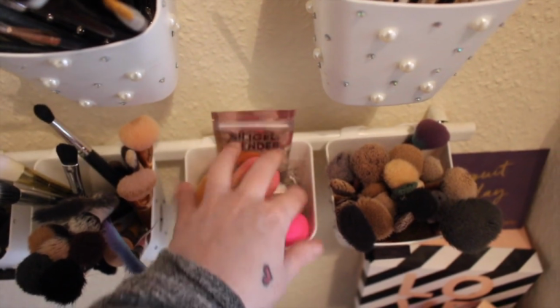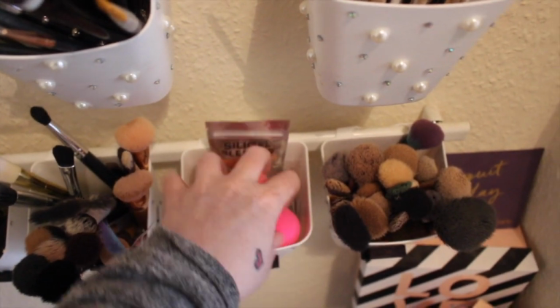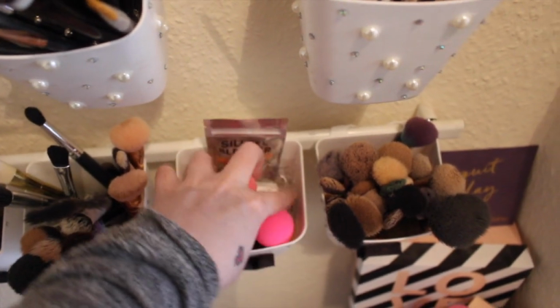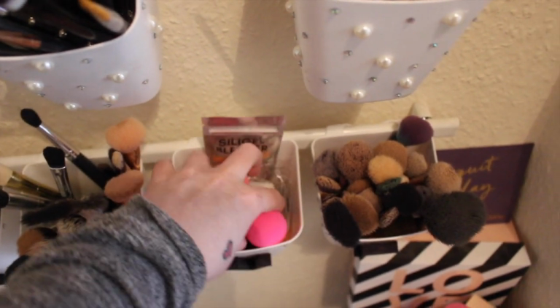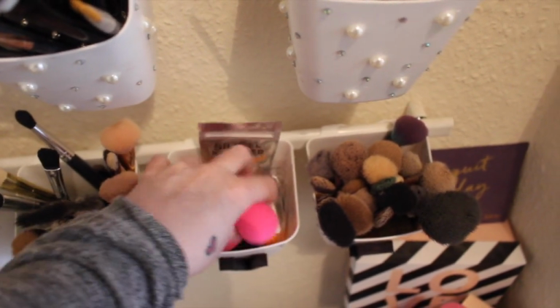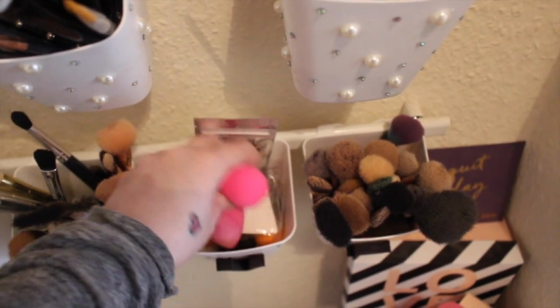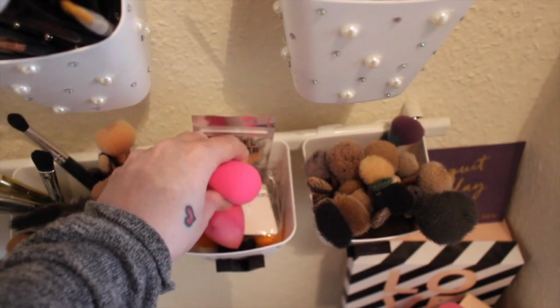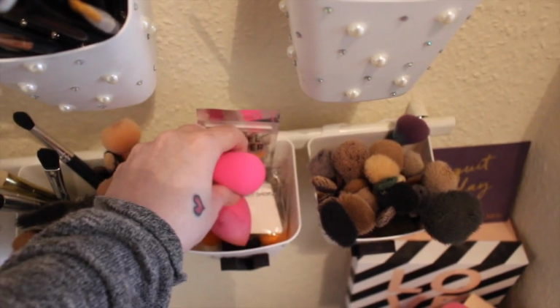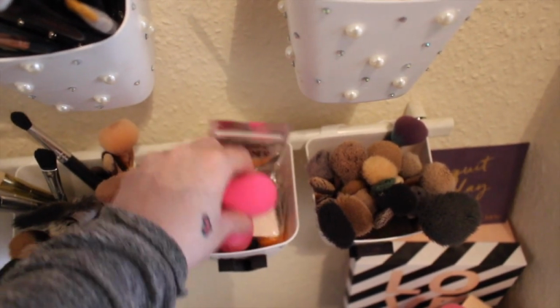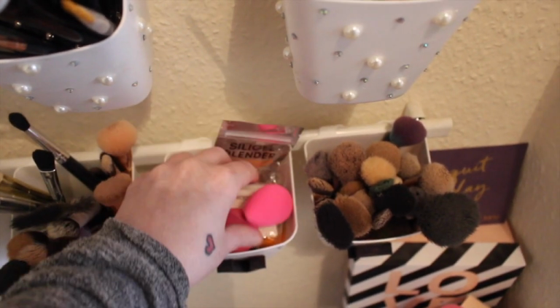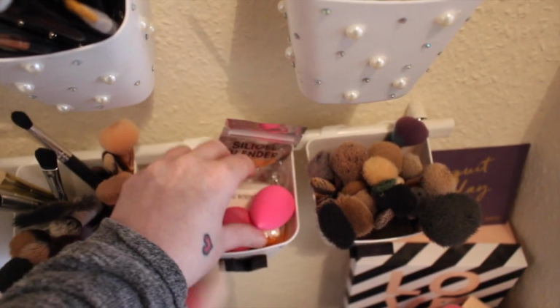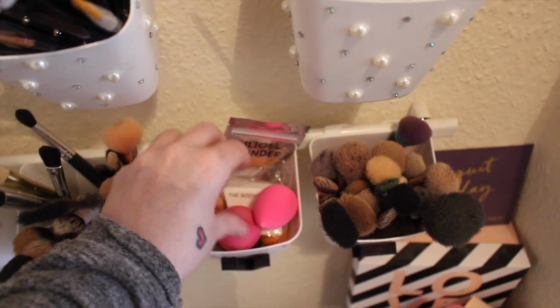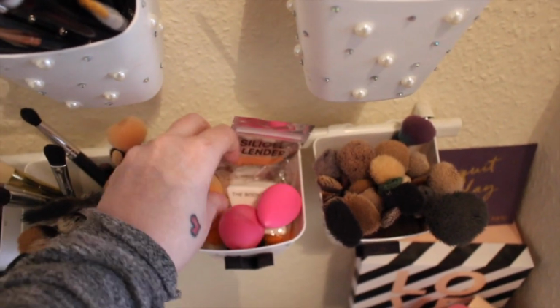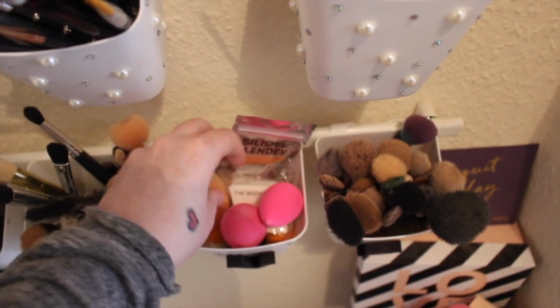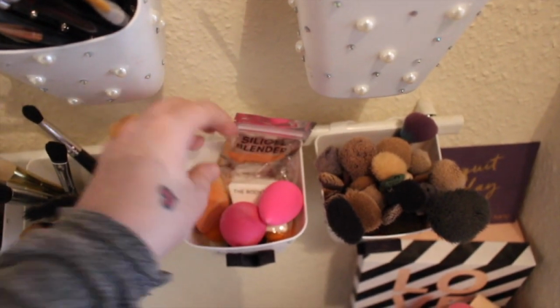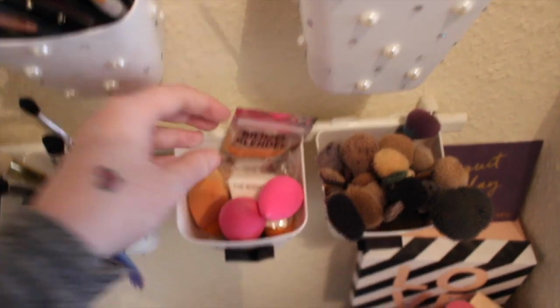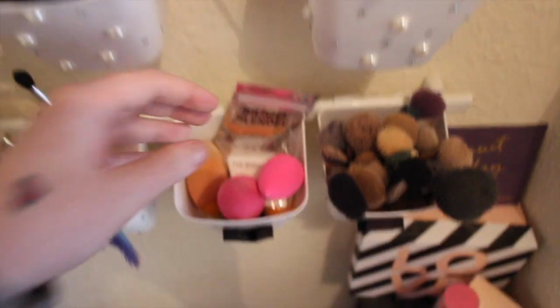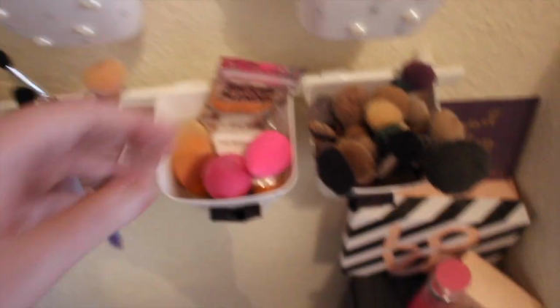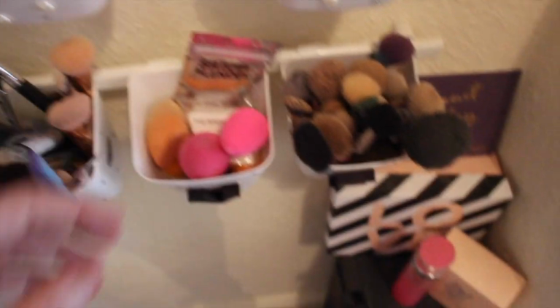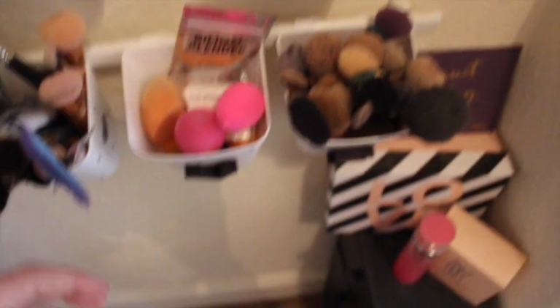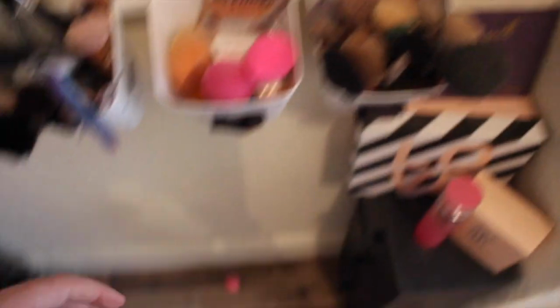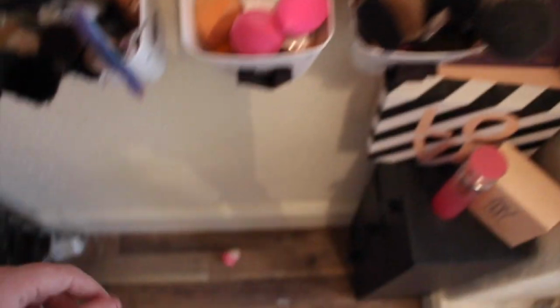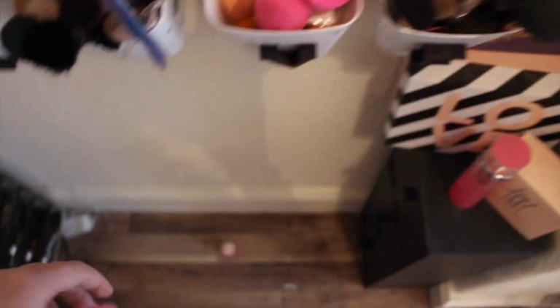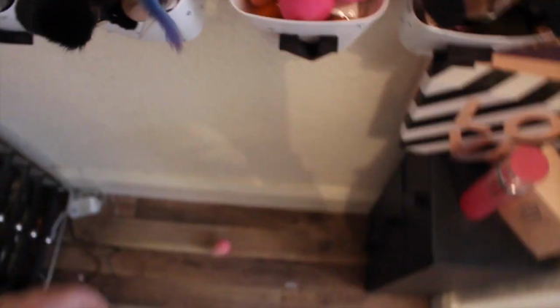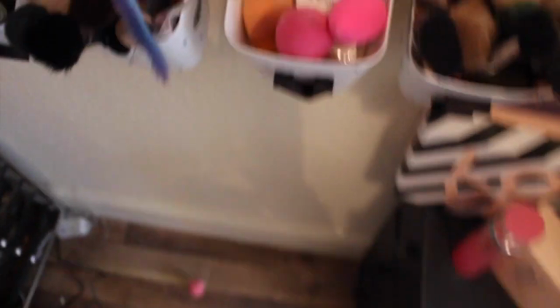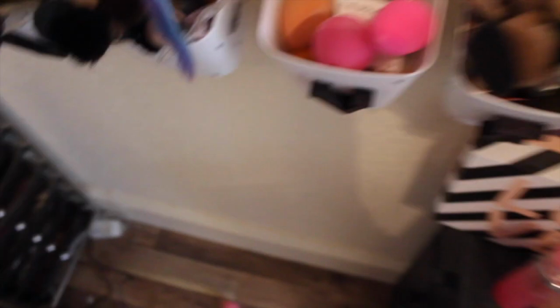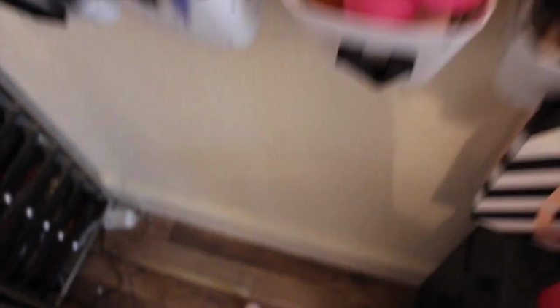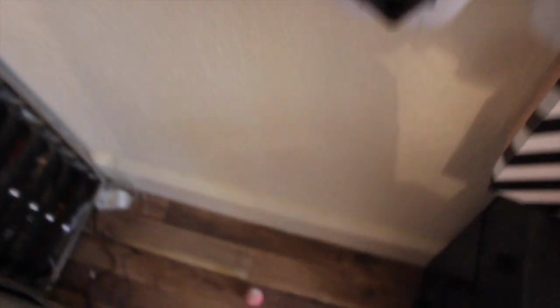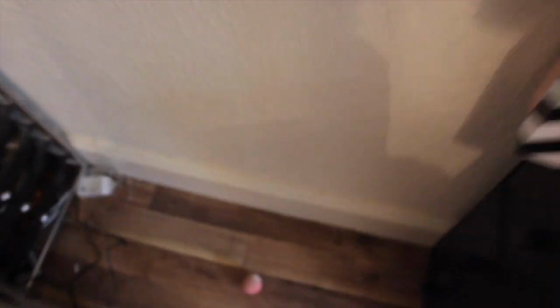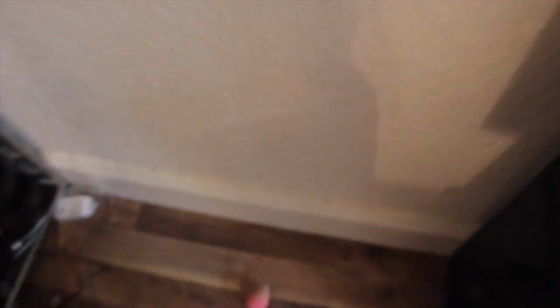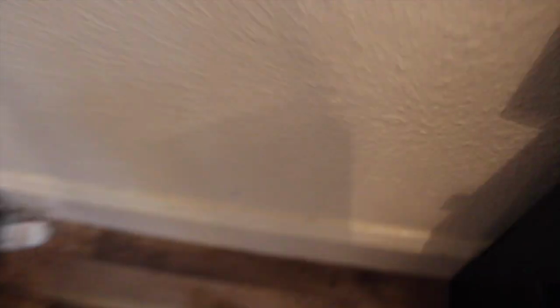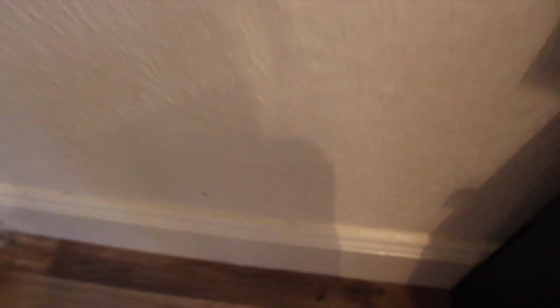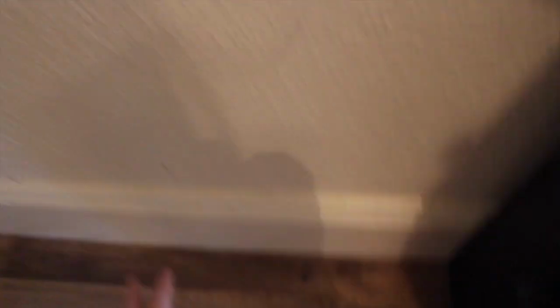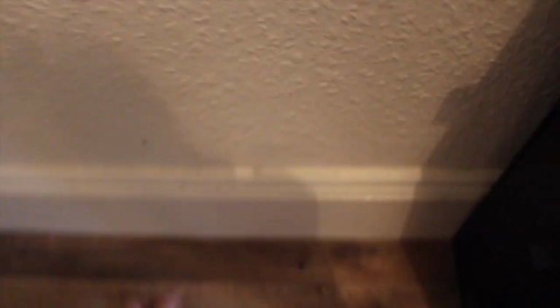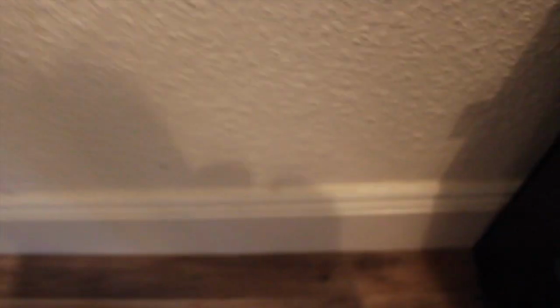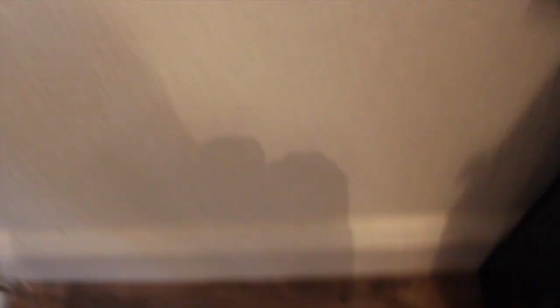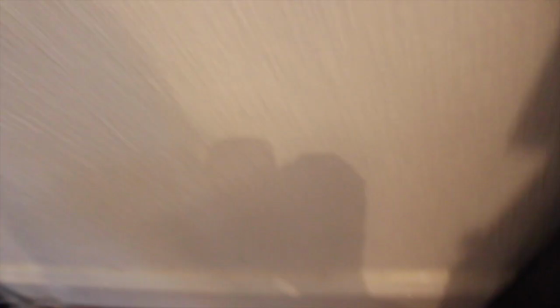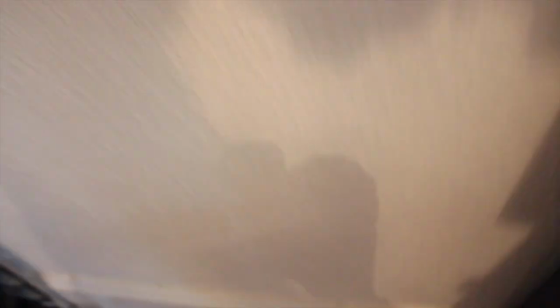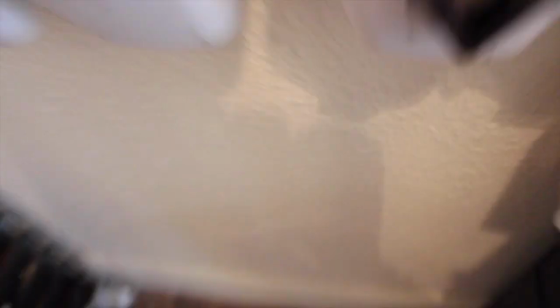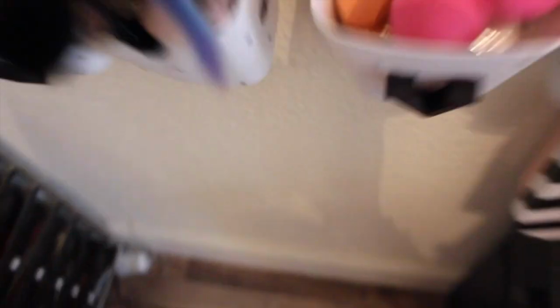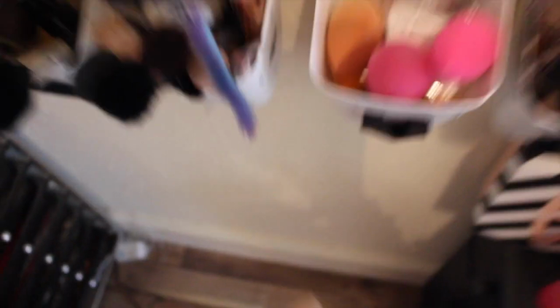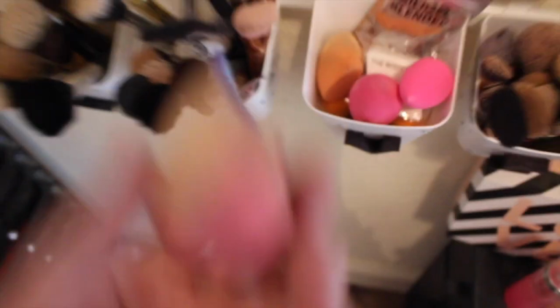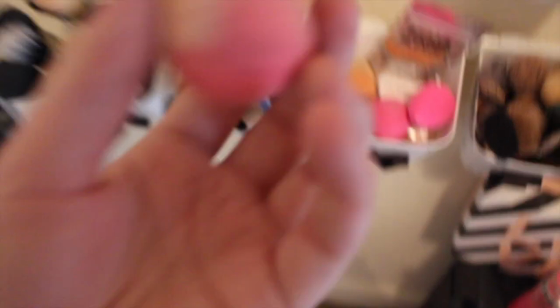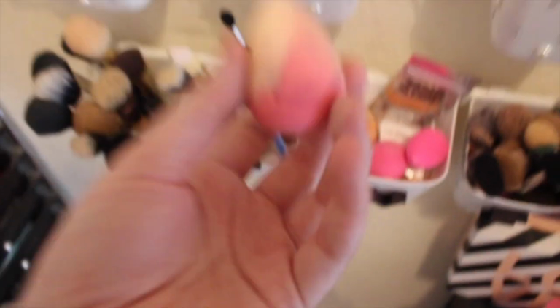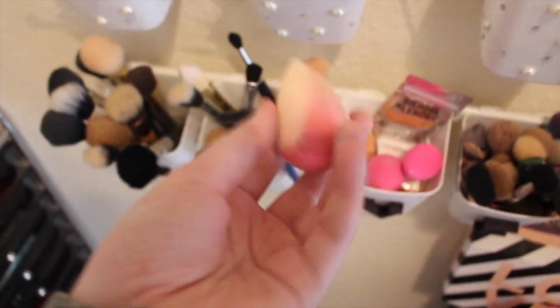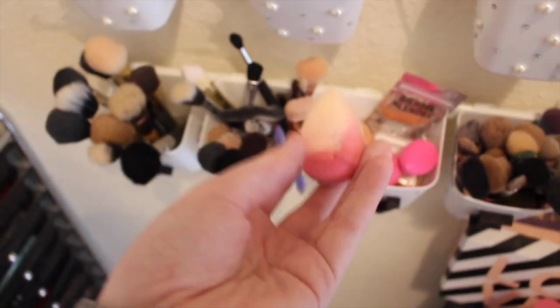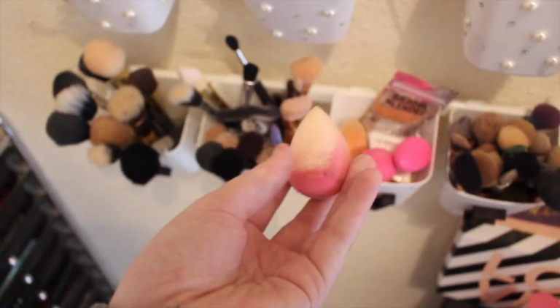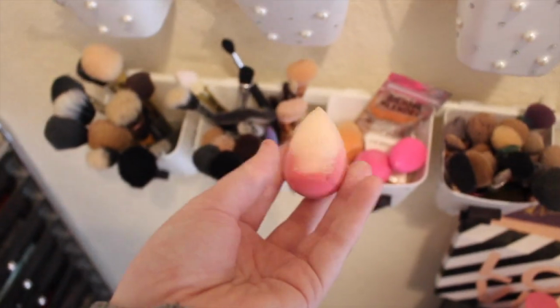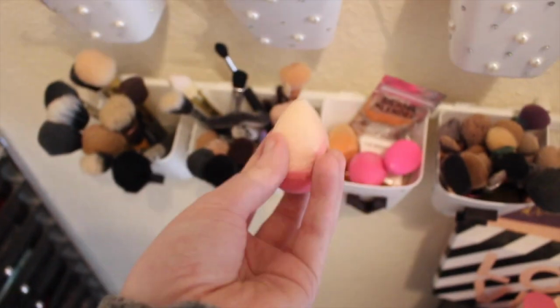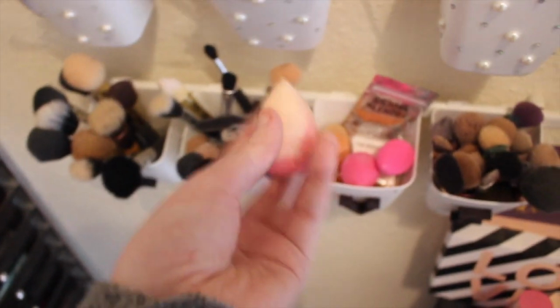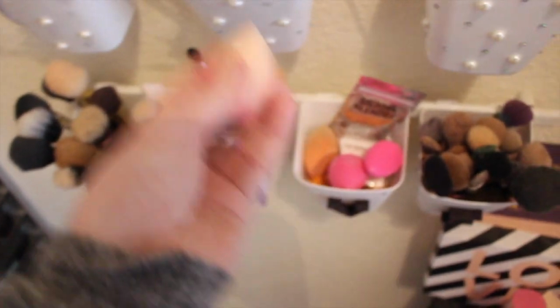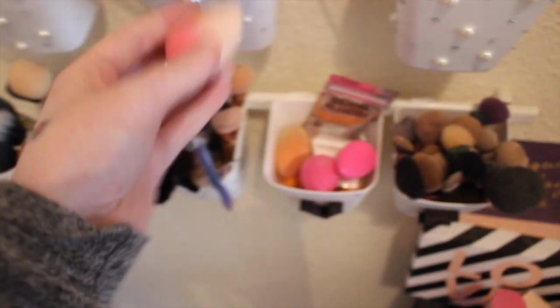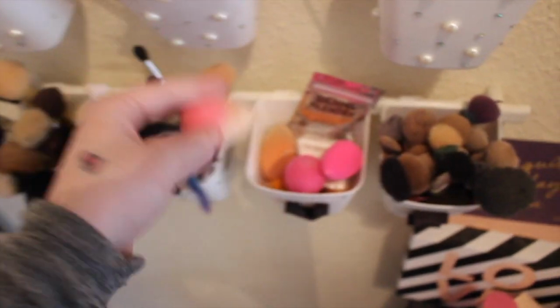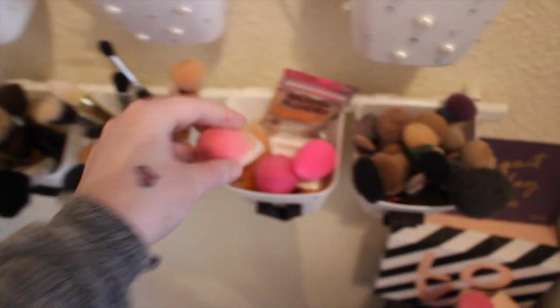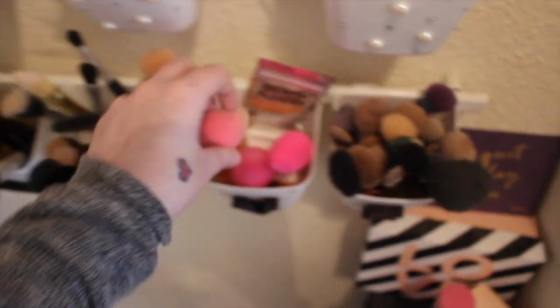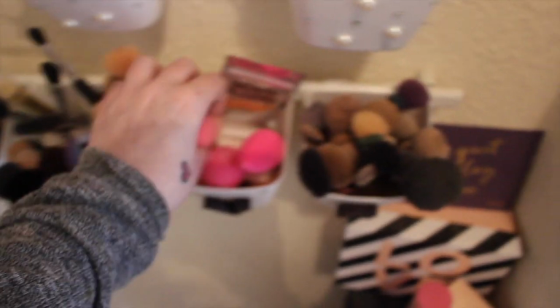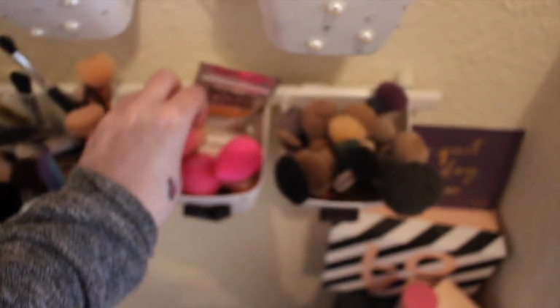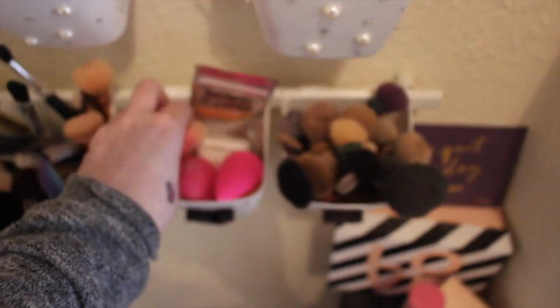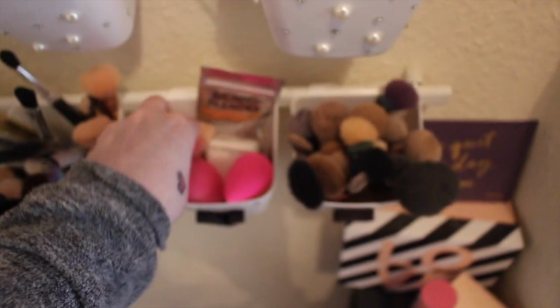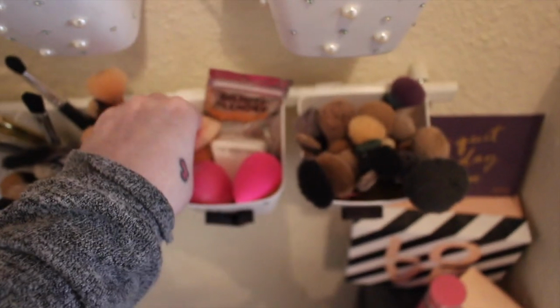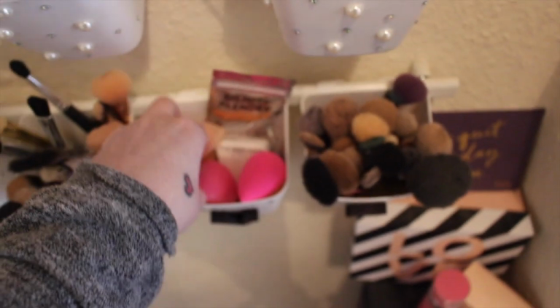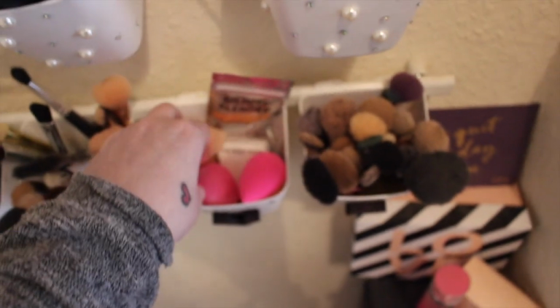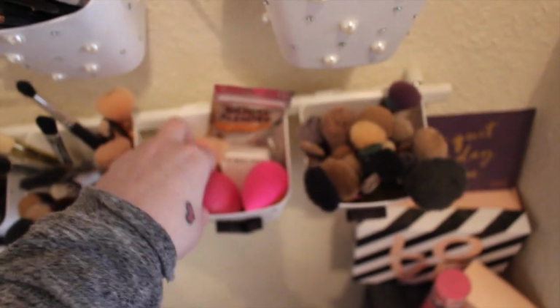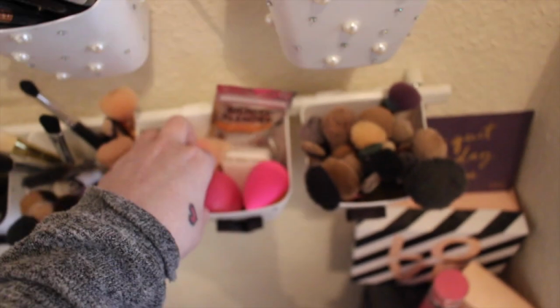These are all my beauty blenders and silly sponges. That one's really dirty which I use for setting my foundation.